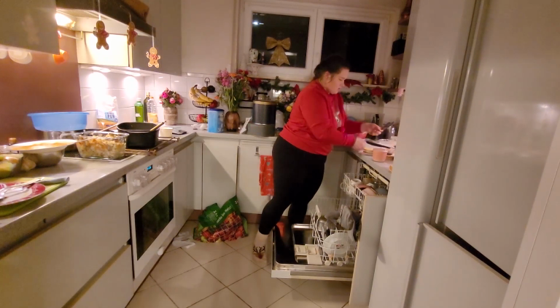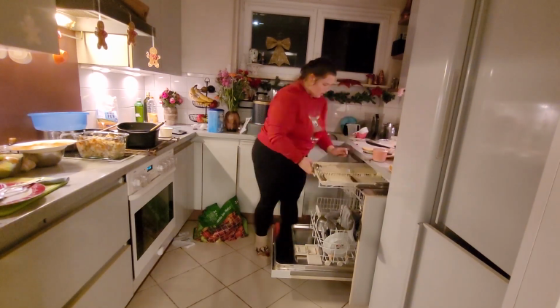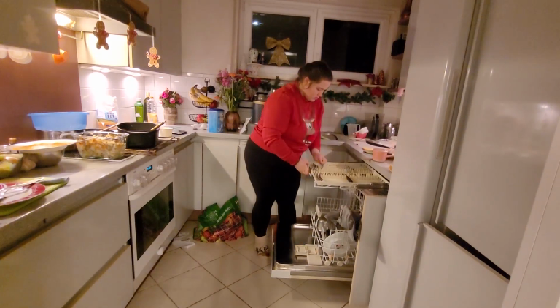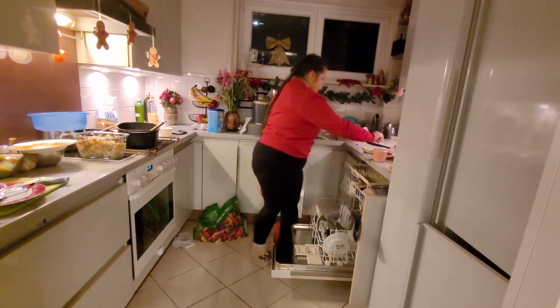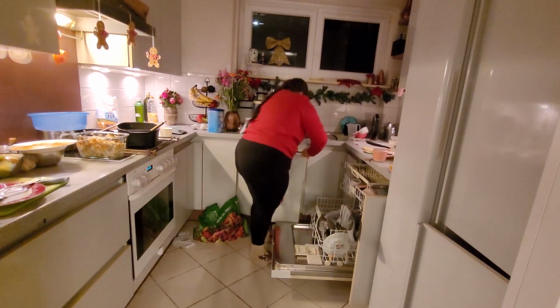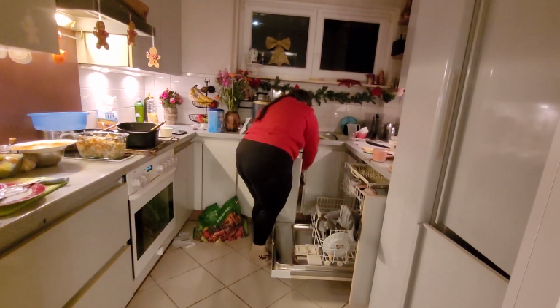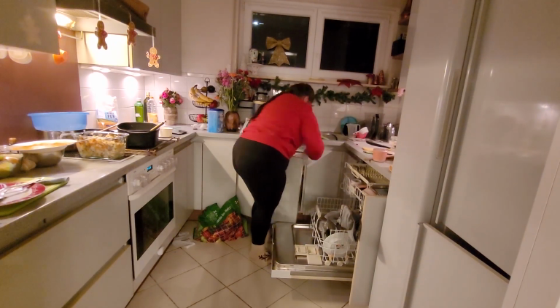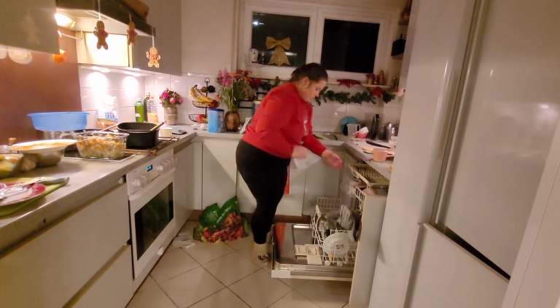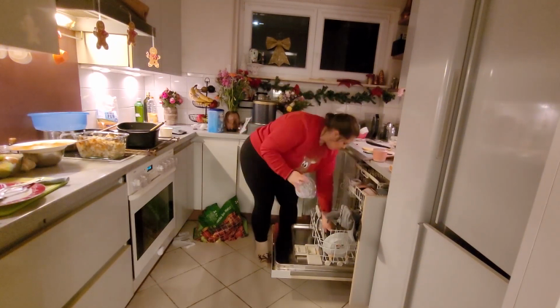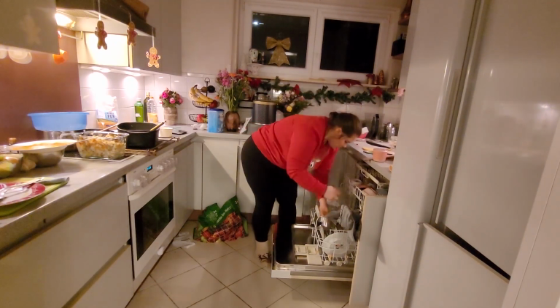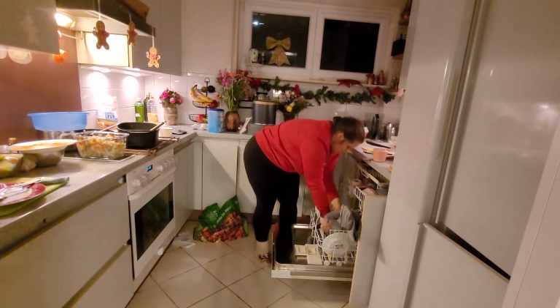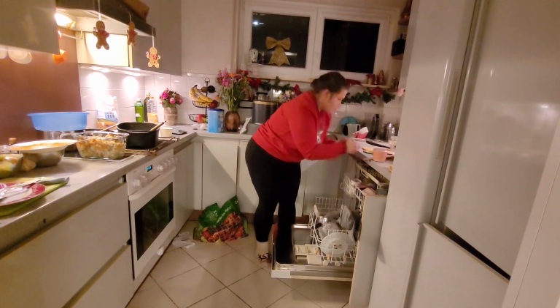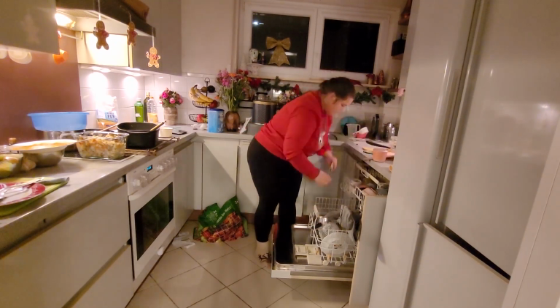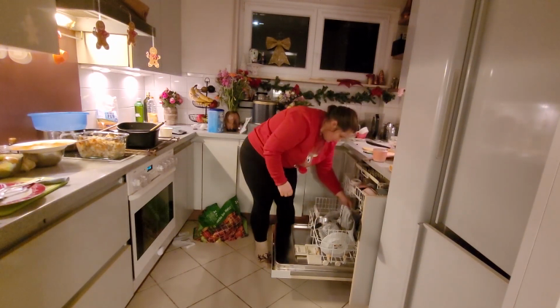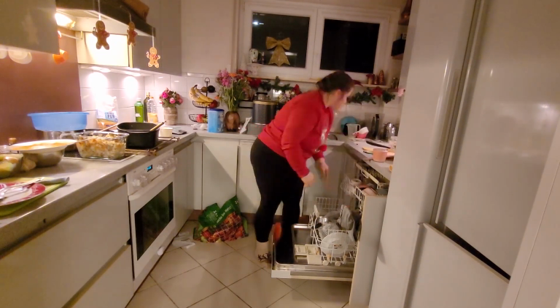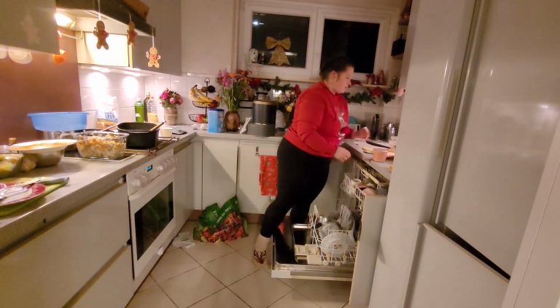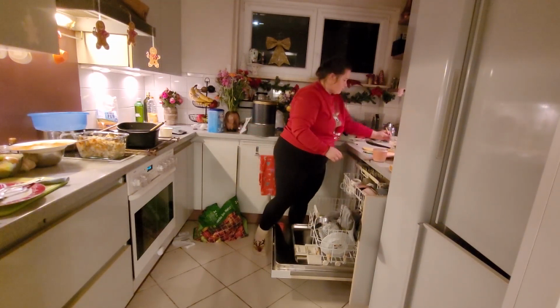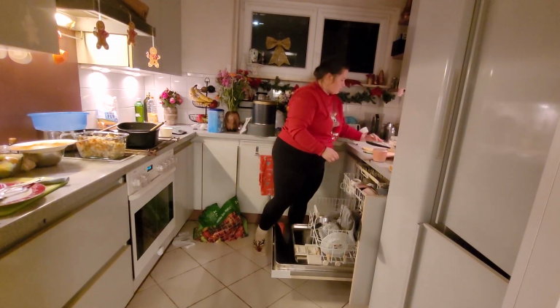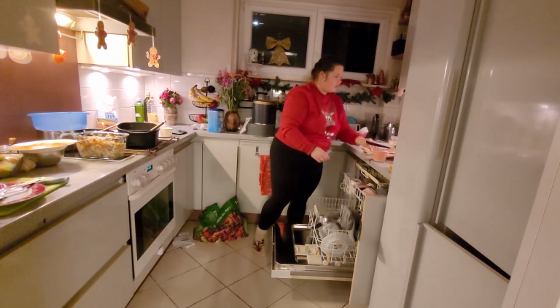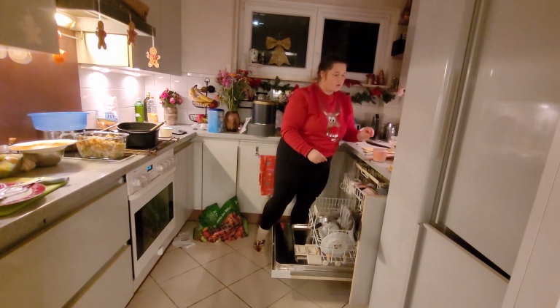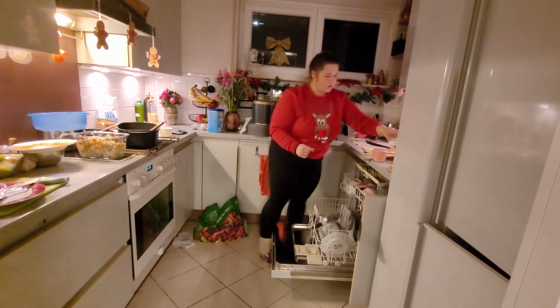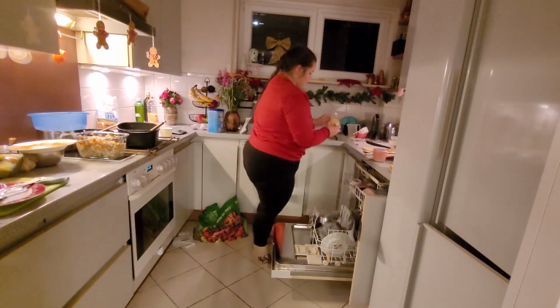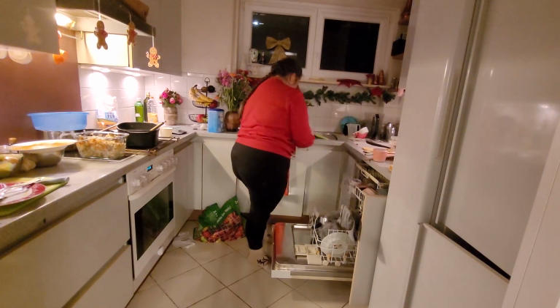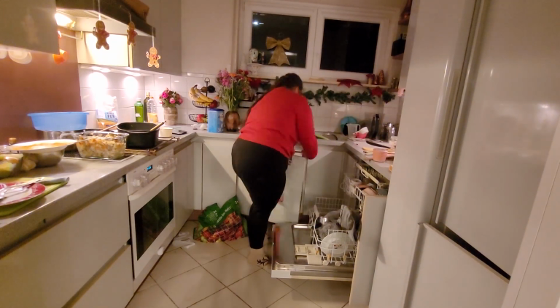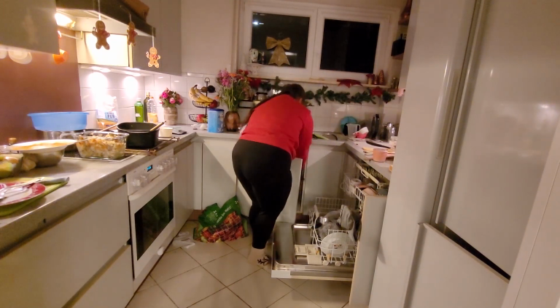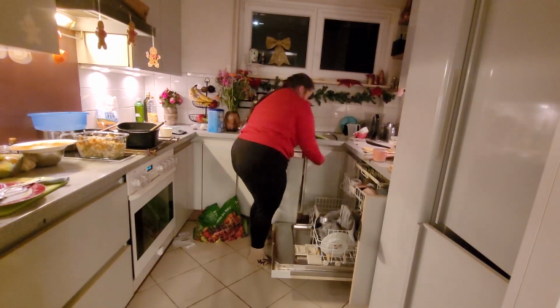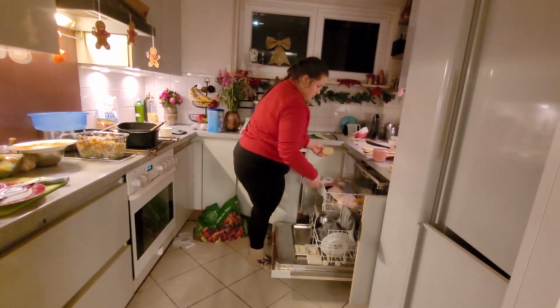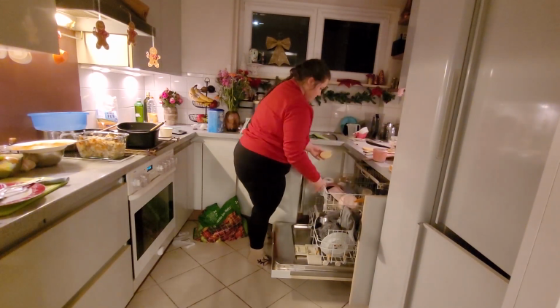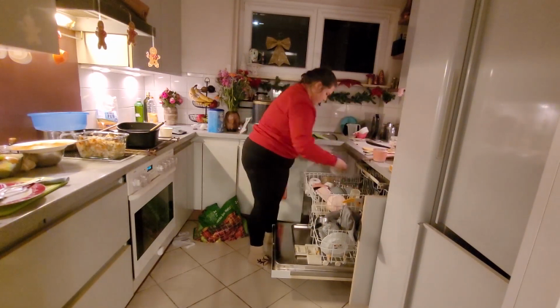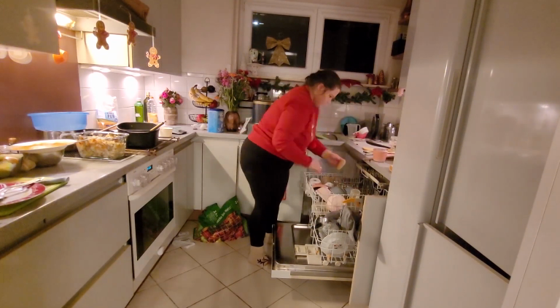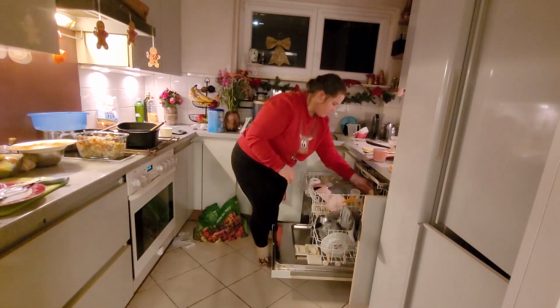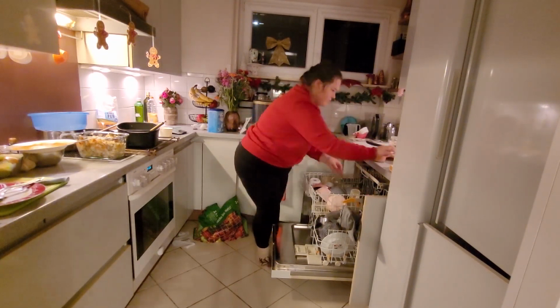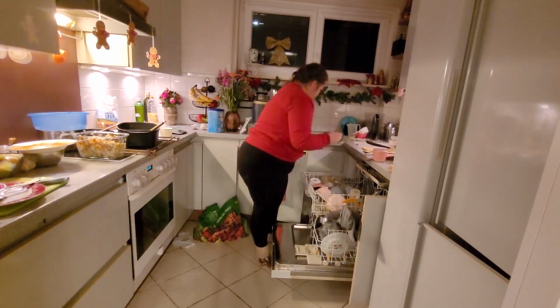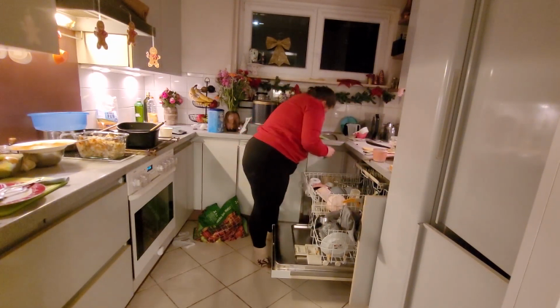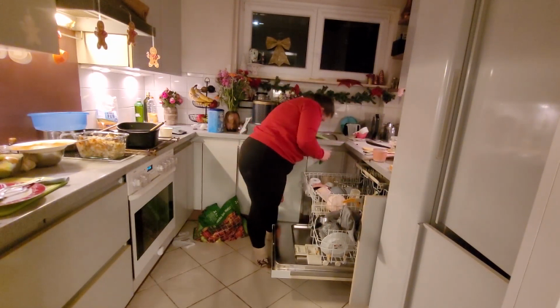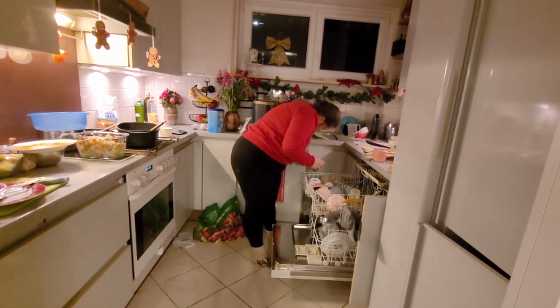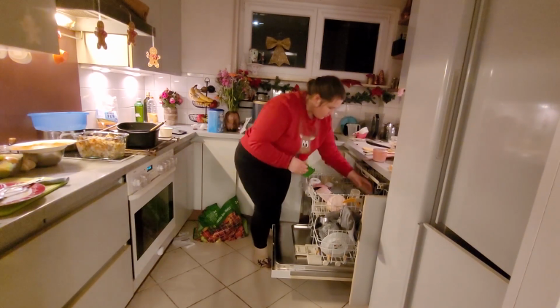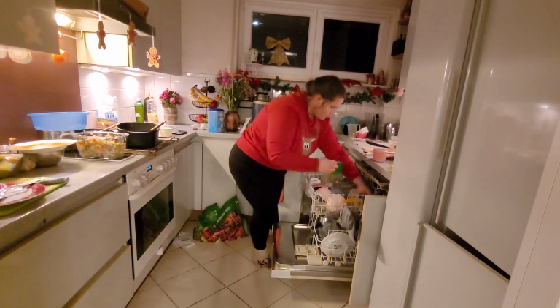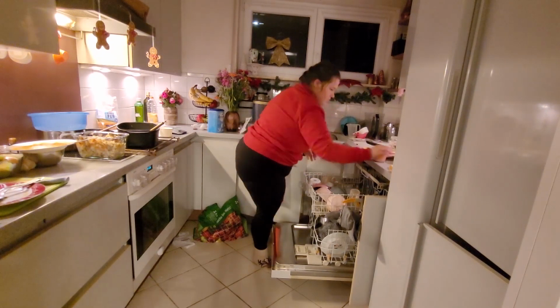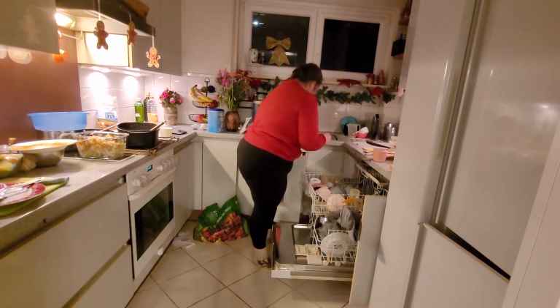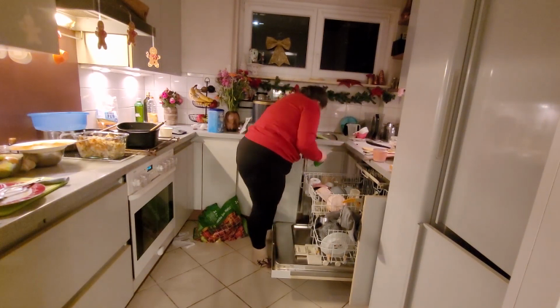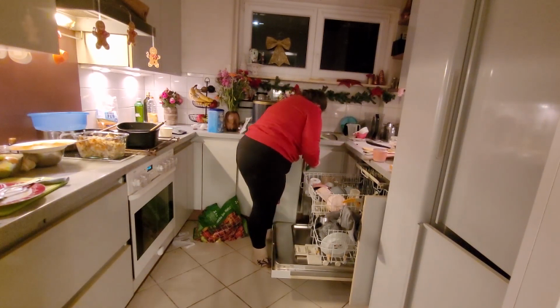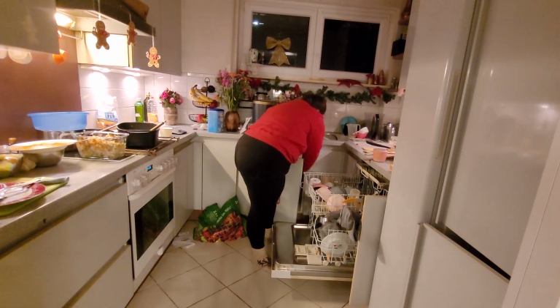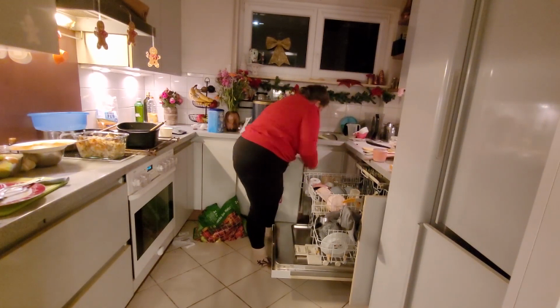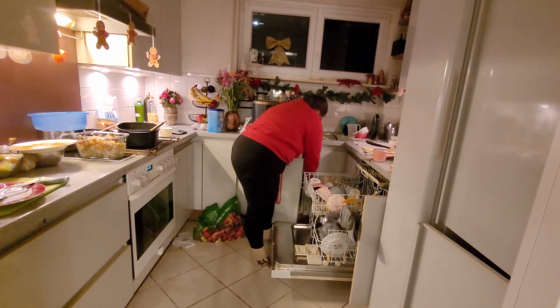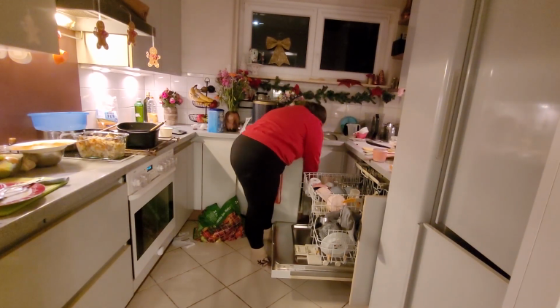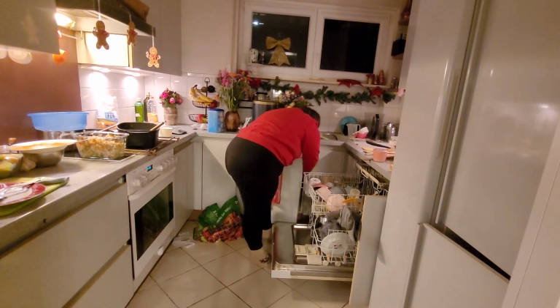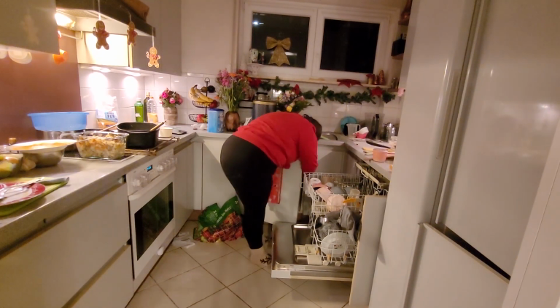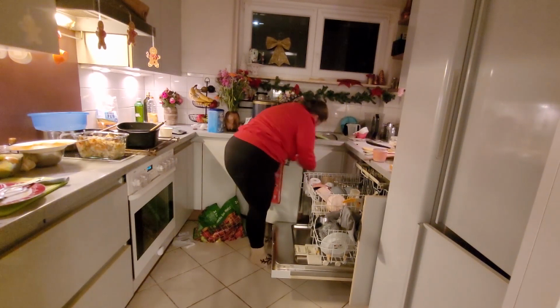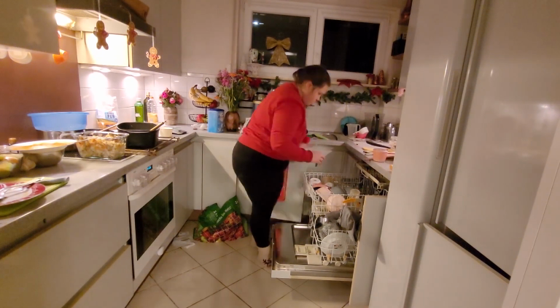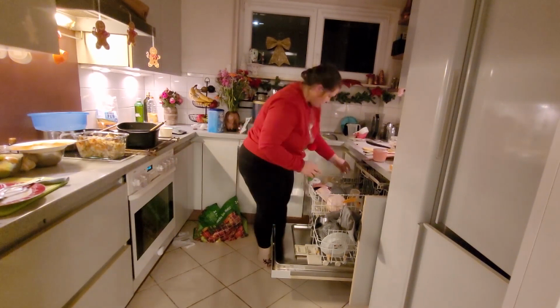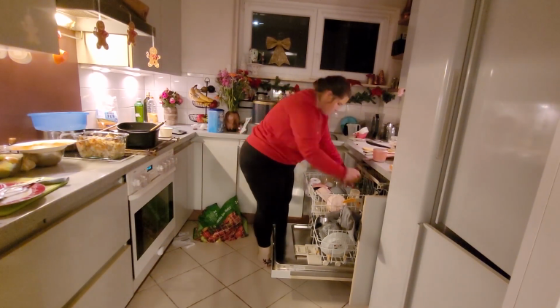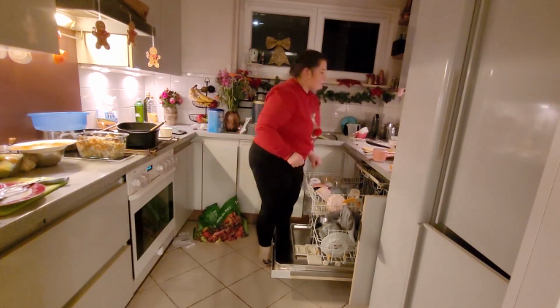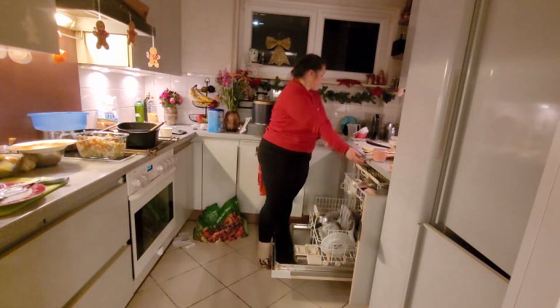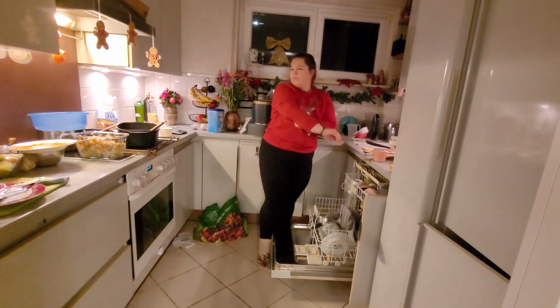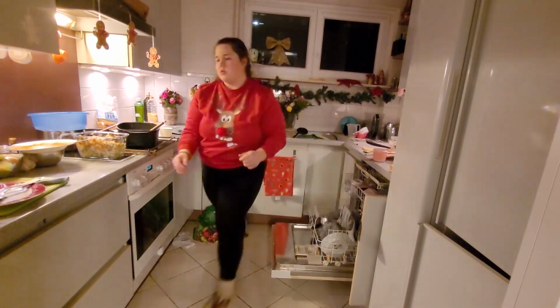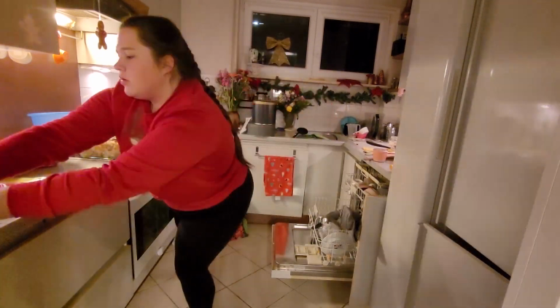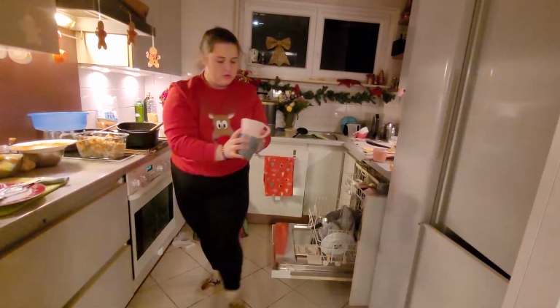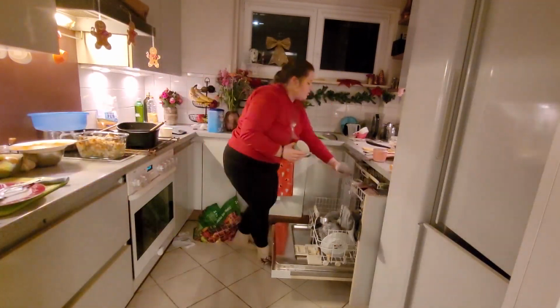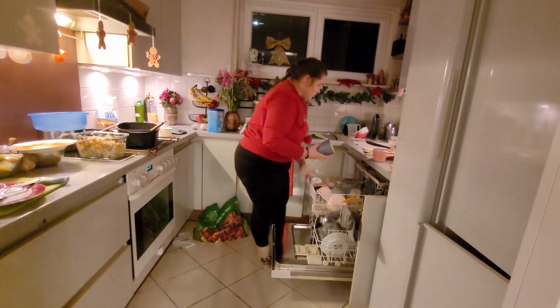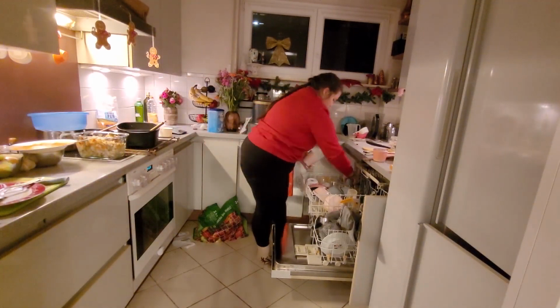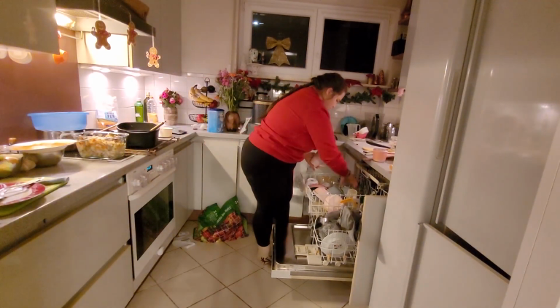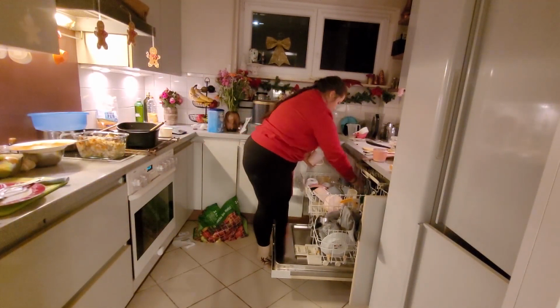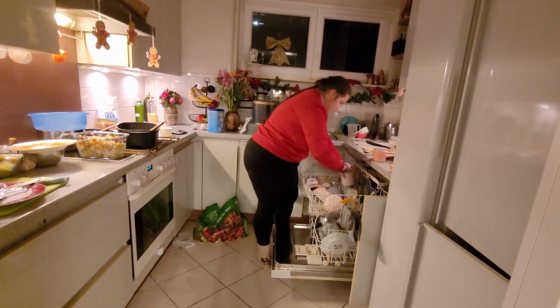After I switched the laundry again, I started cleaning up the kitchen from dinner and cookie baking, so here's some cleaning motivation coming for you — enjoy!